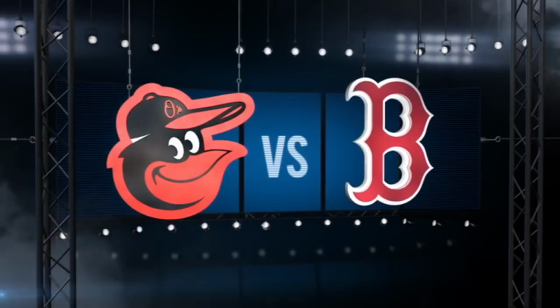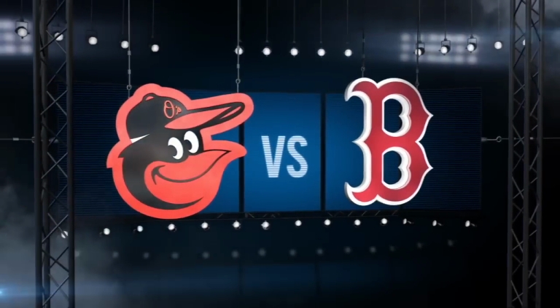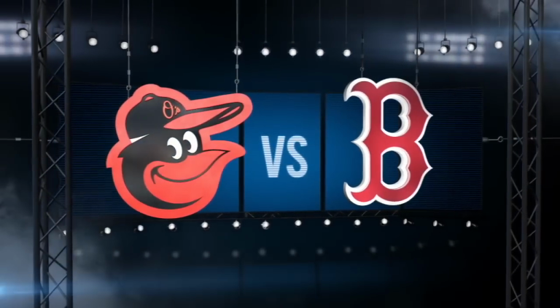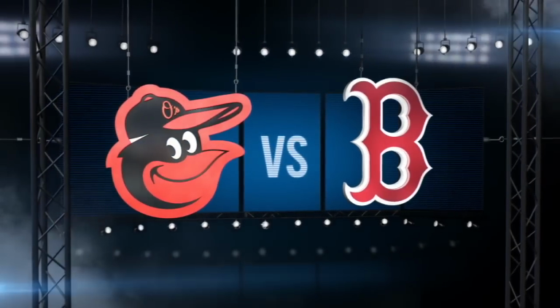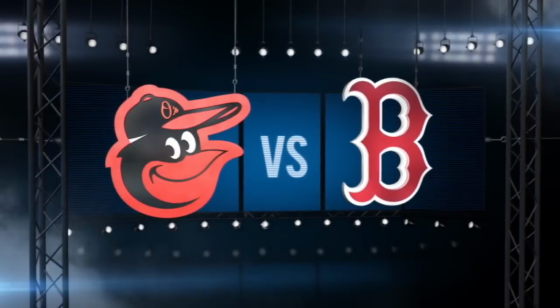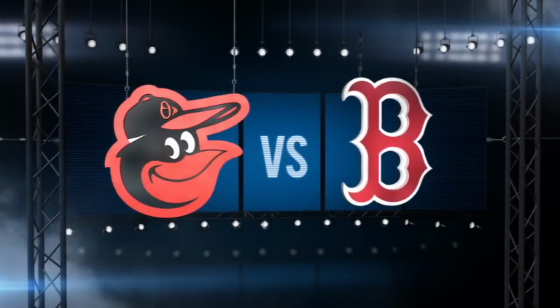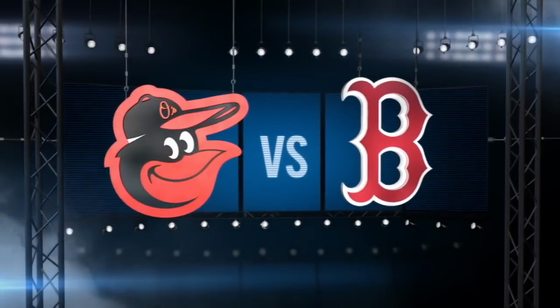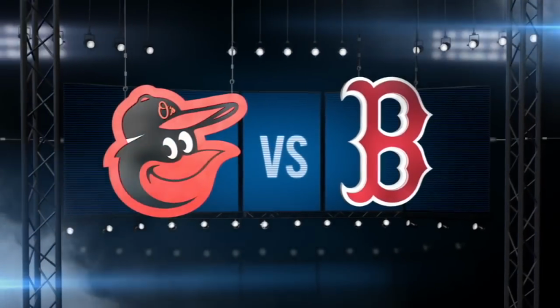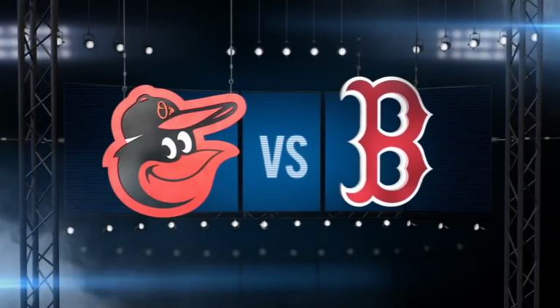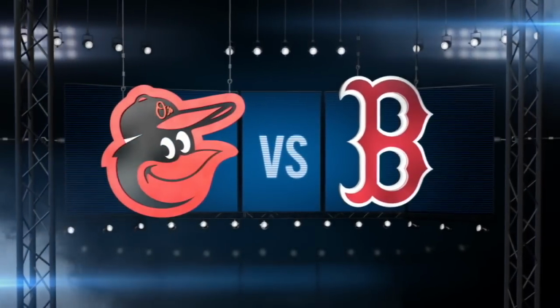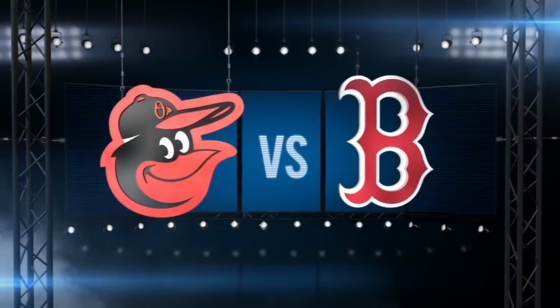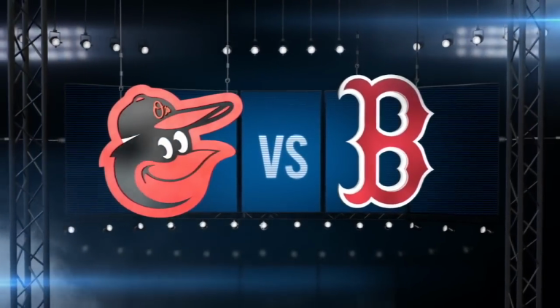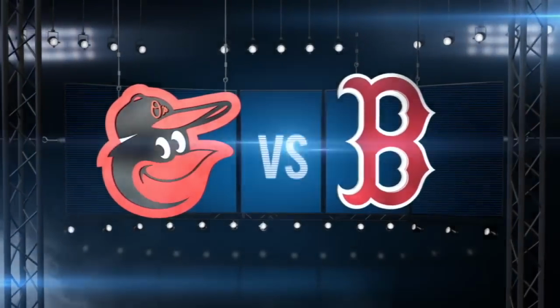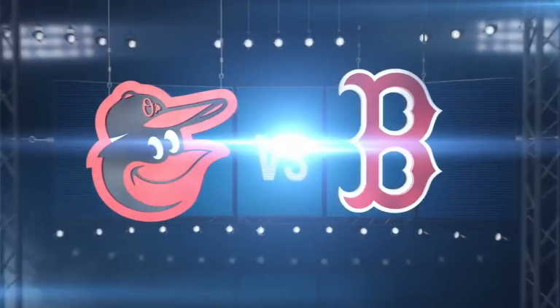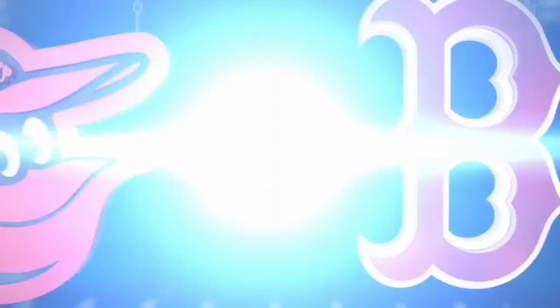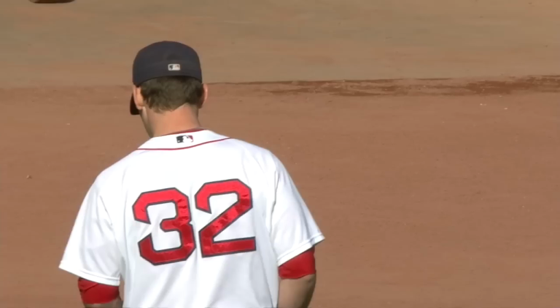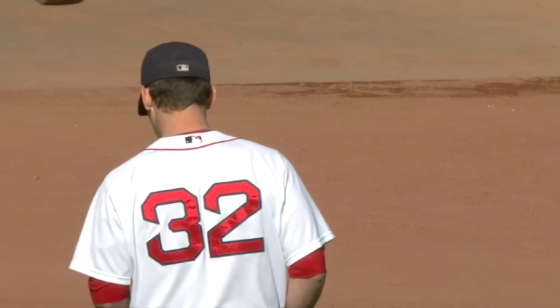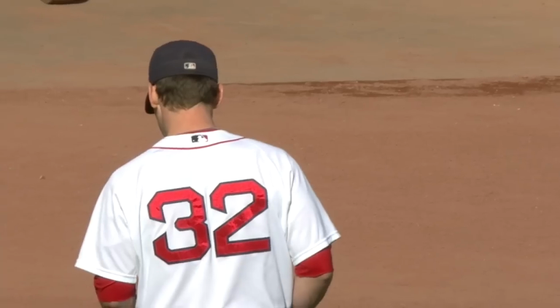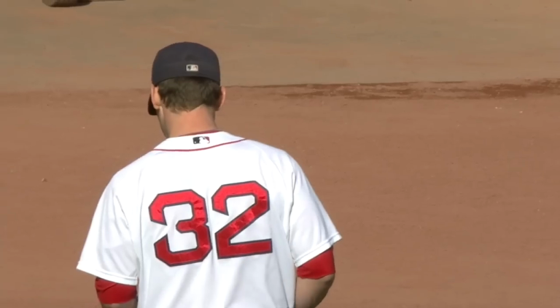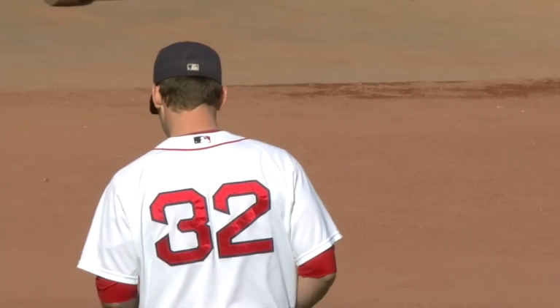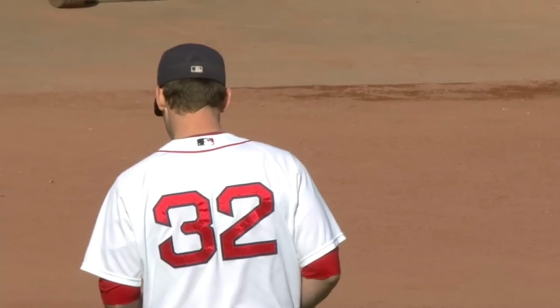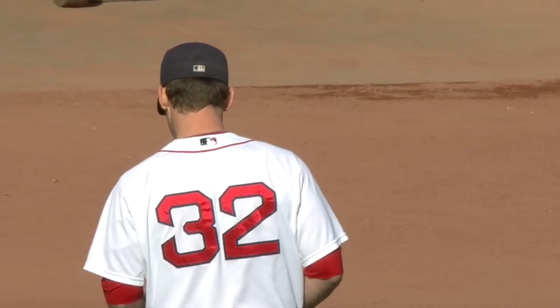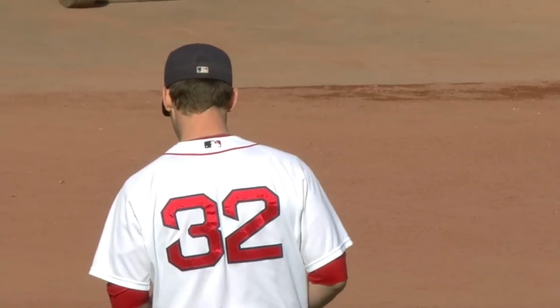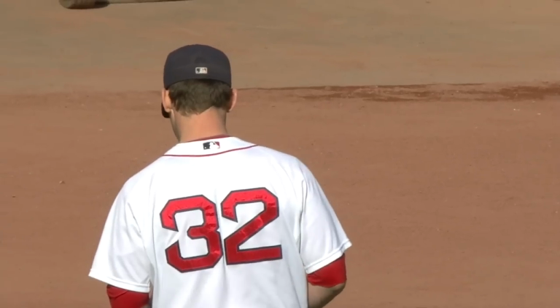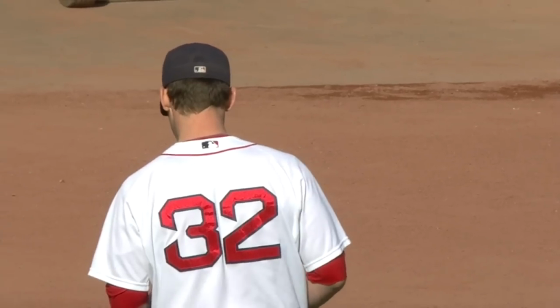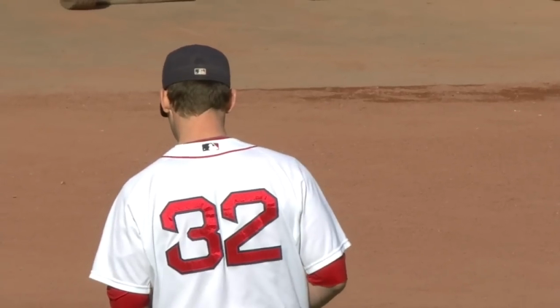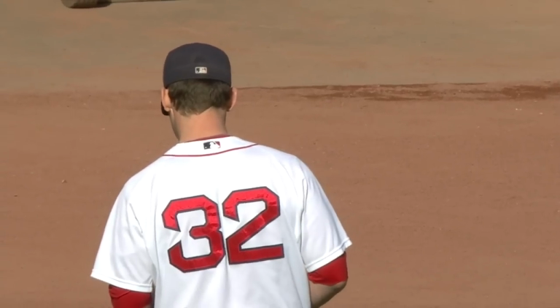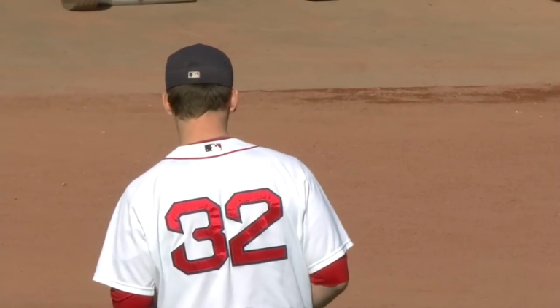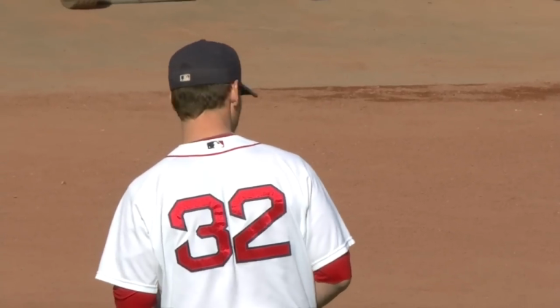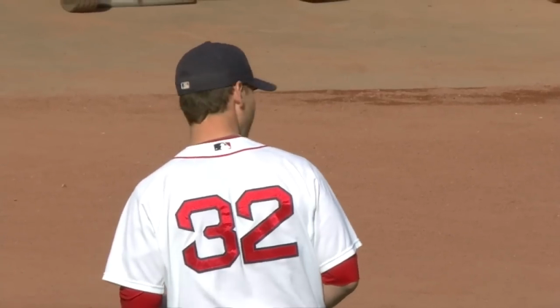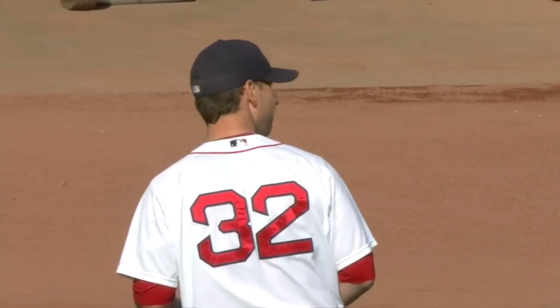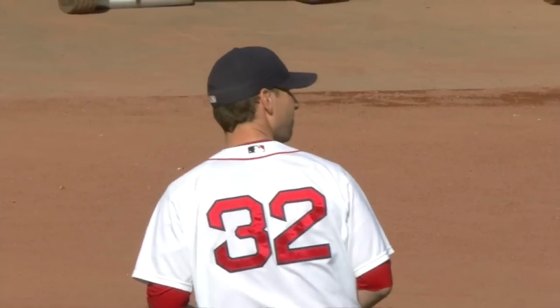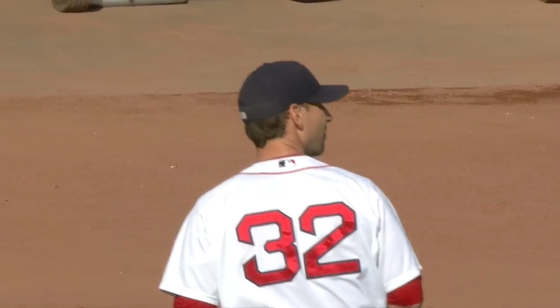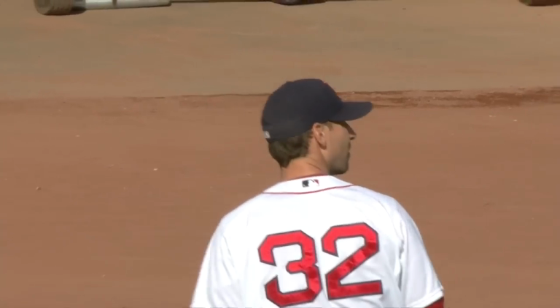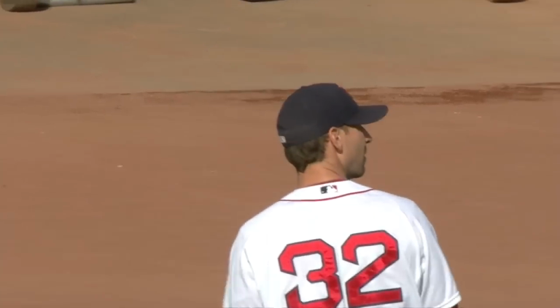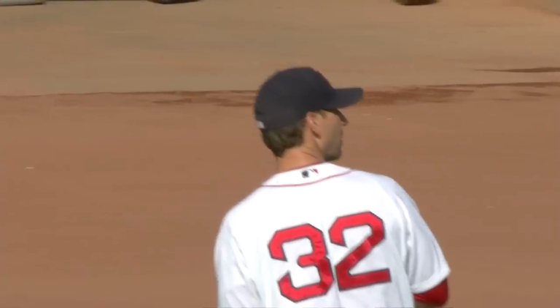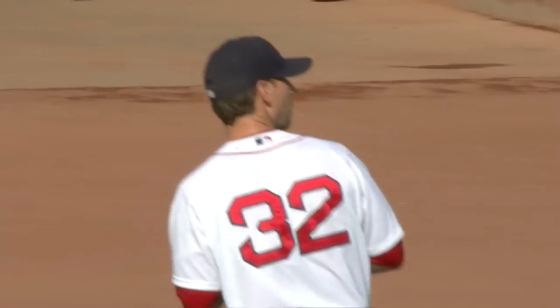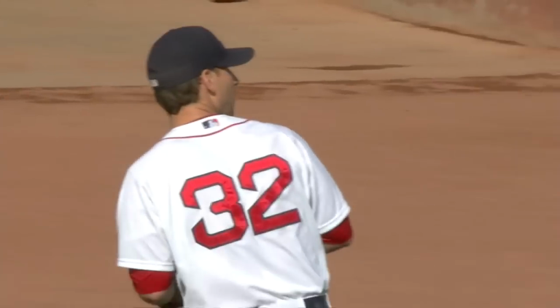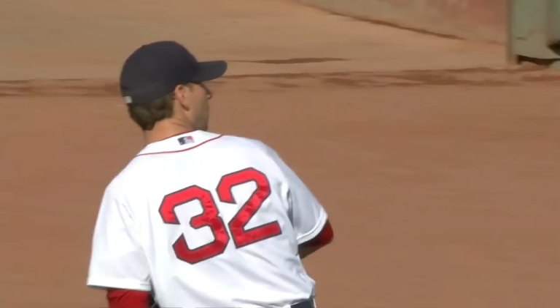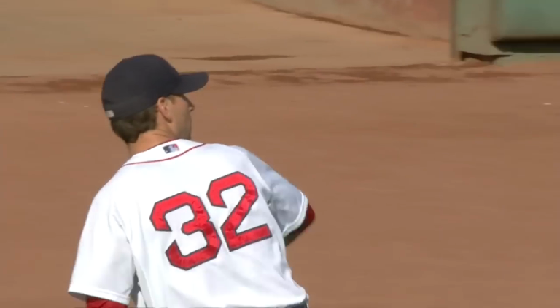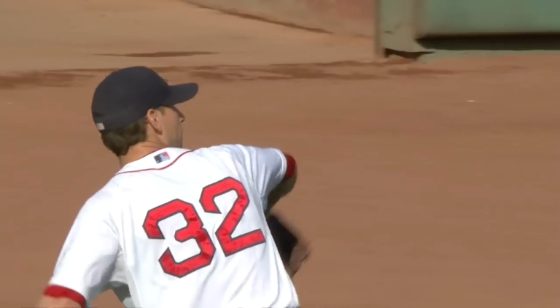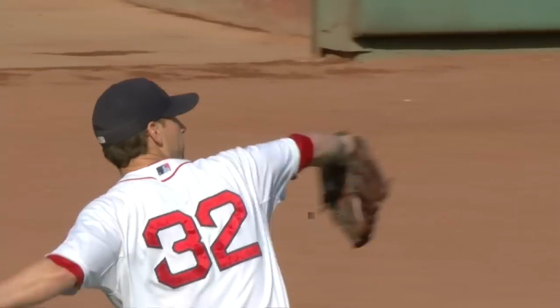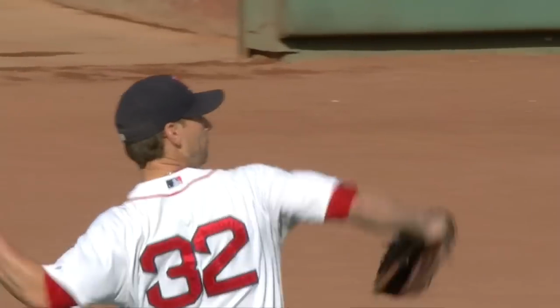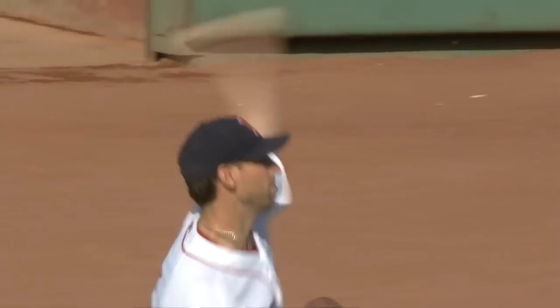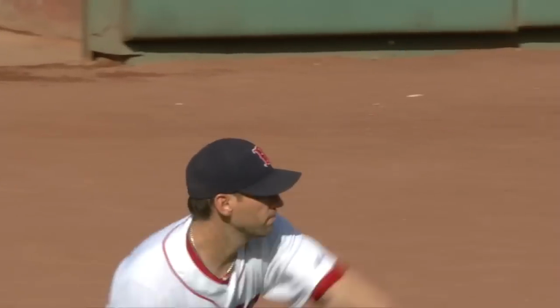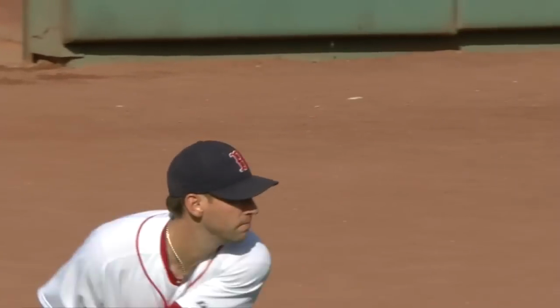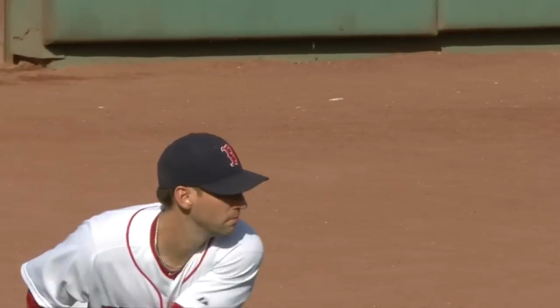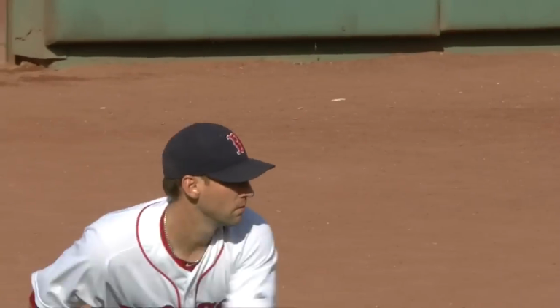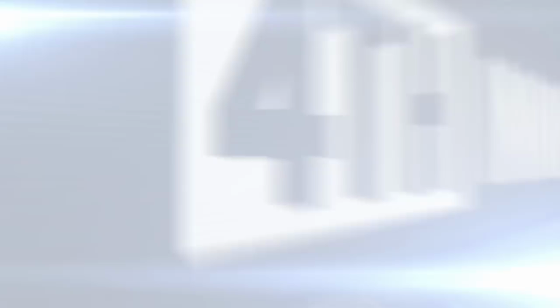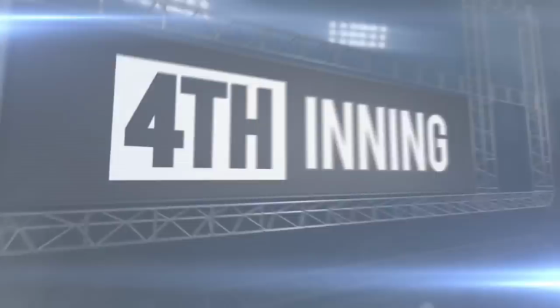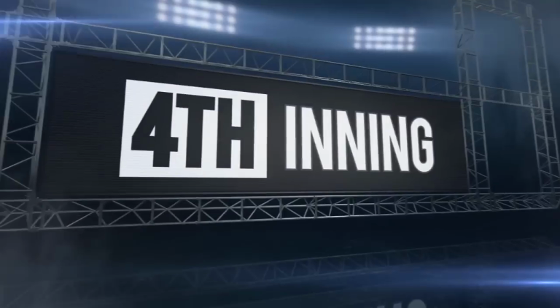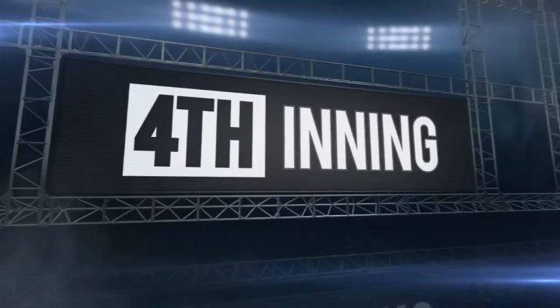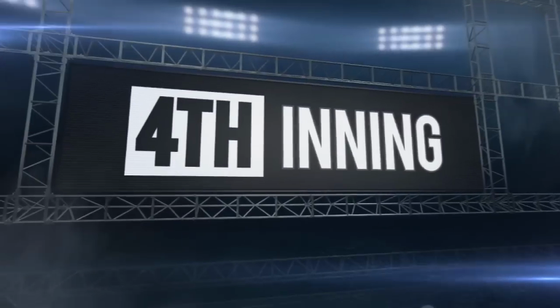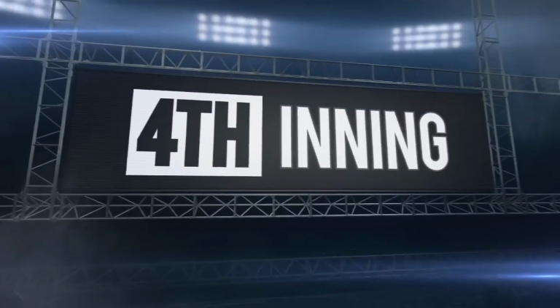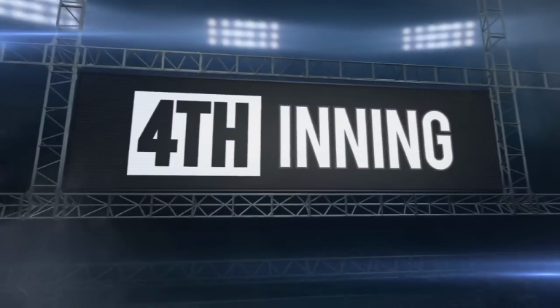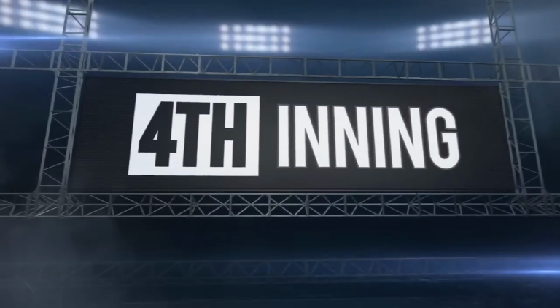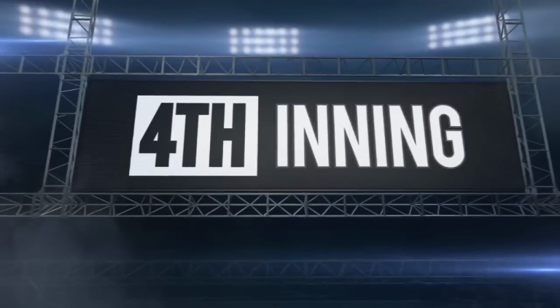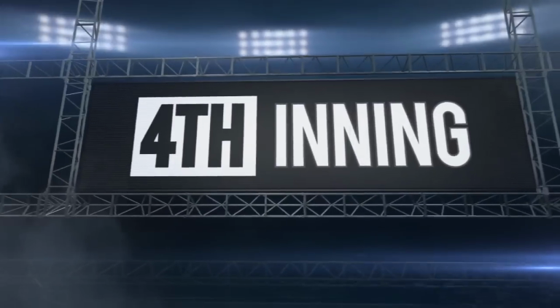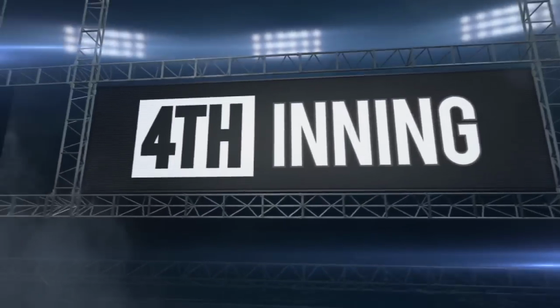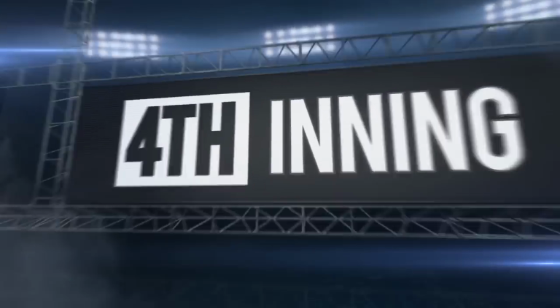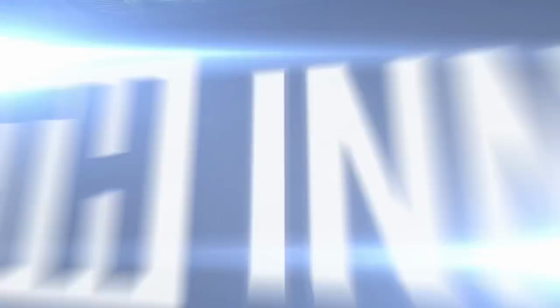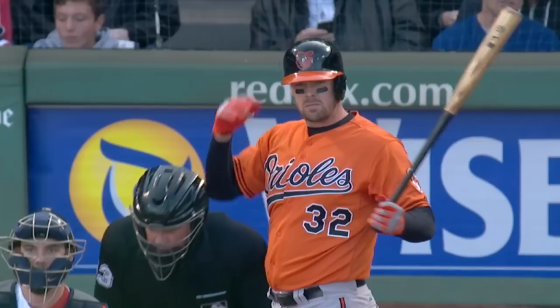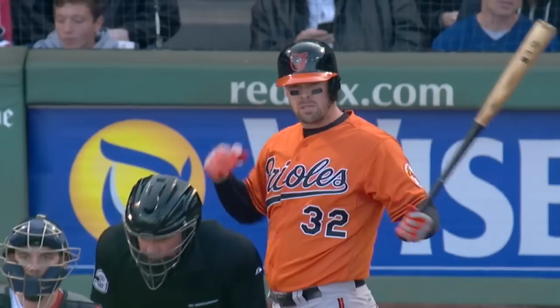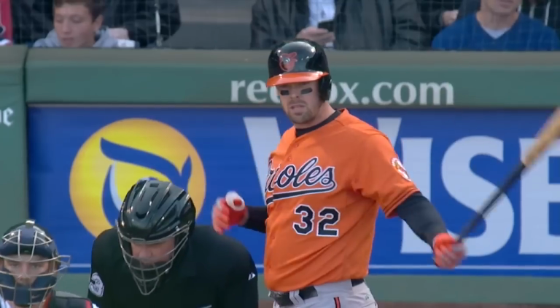Red Sox and Orioles in Boston. Craig Breslow starting for the Red Sox as they go with a bullpen approach. It's his first career start, and it's a good one.